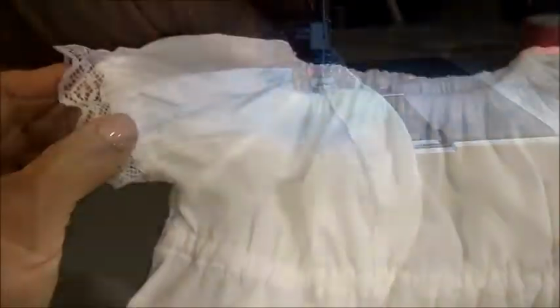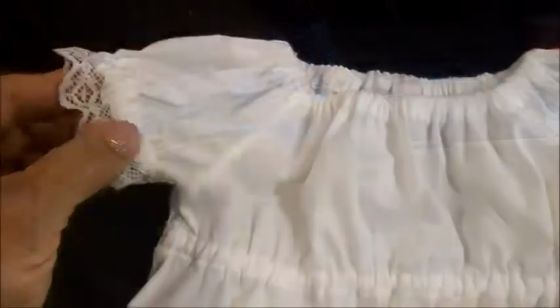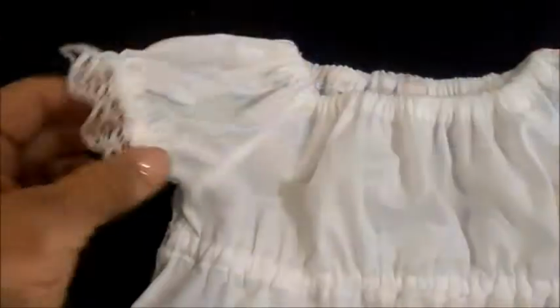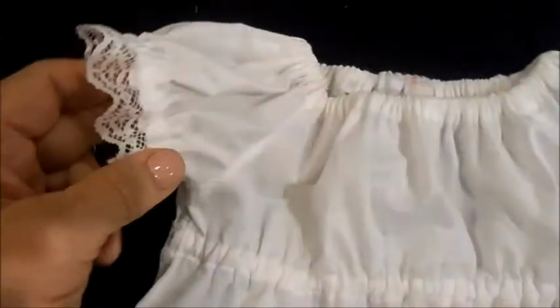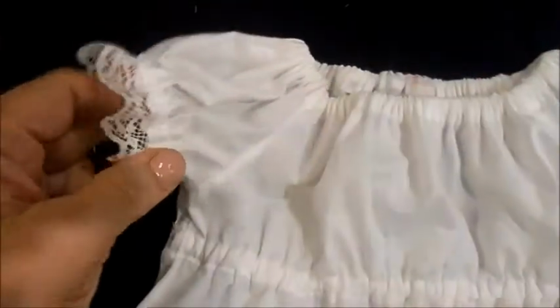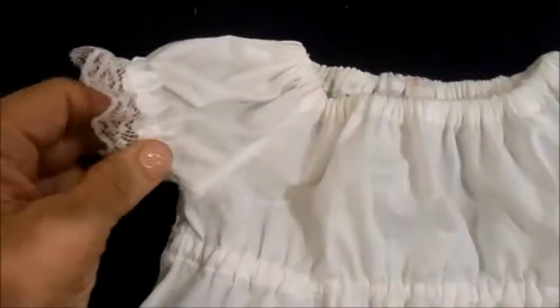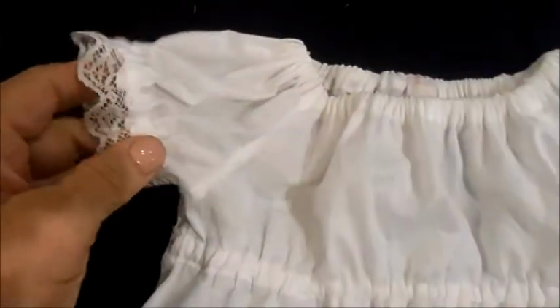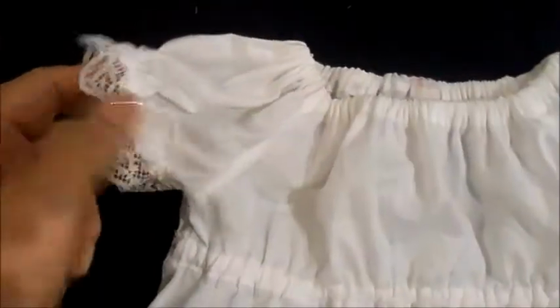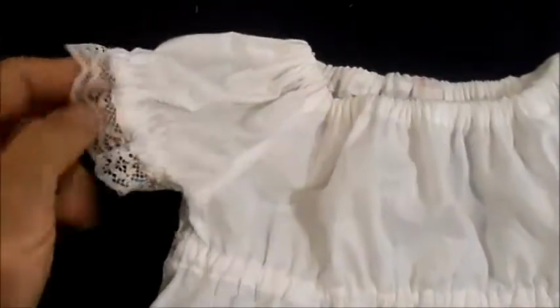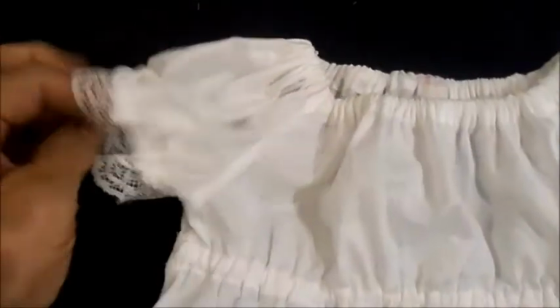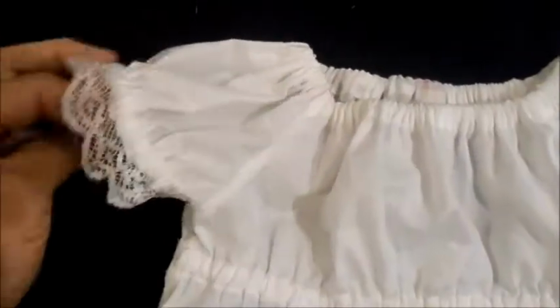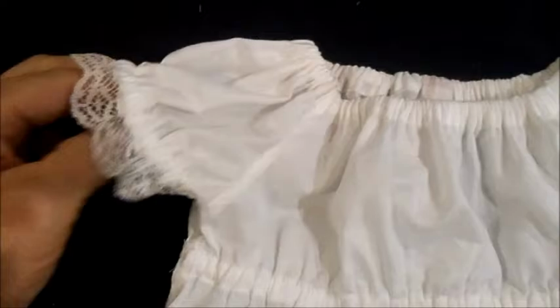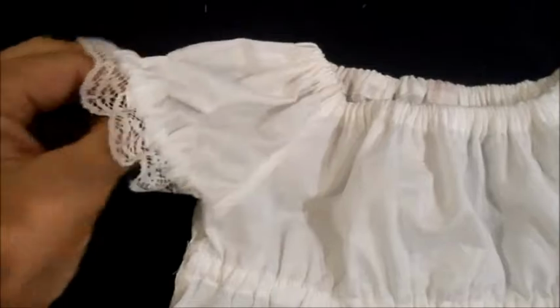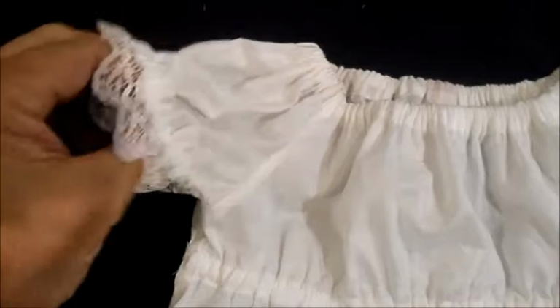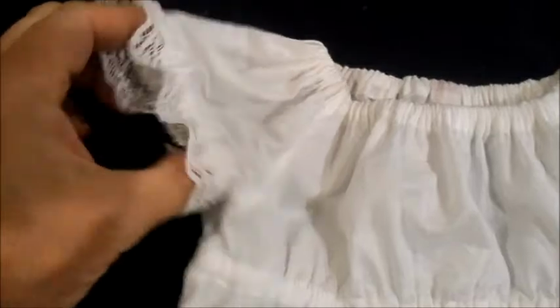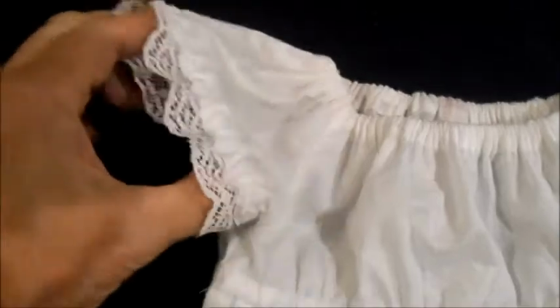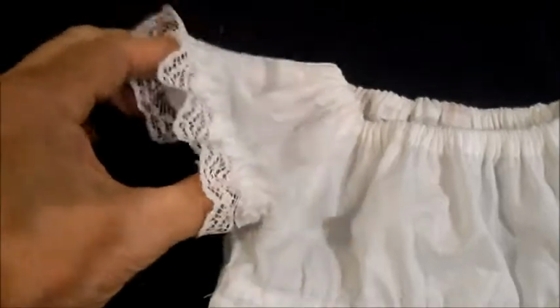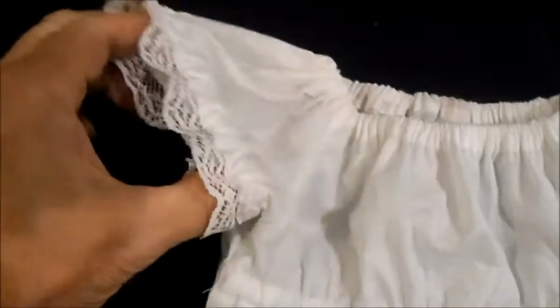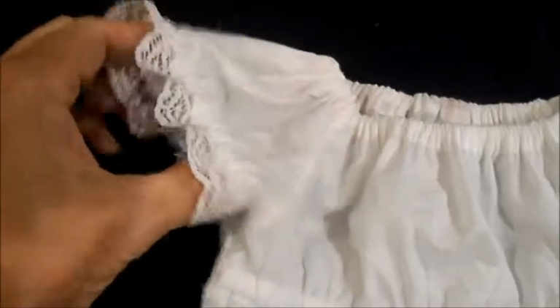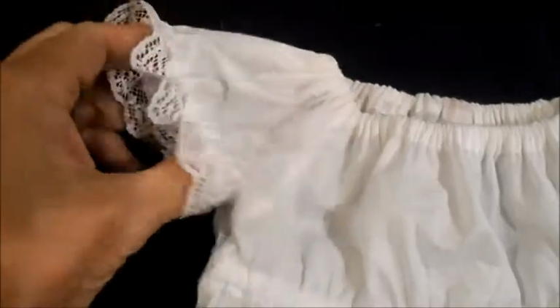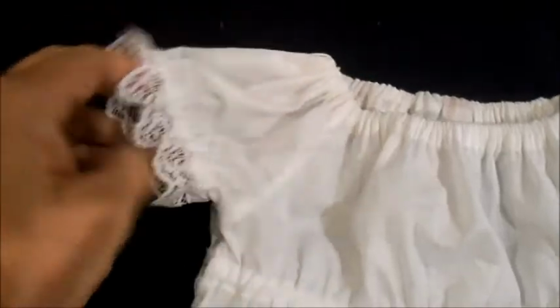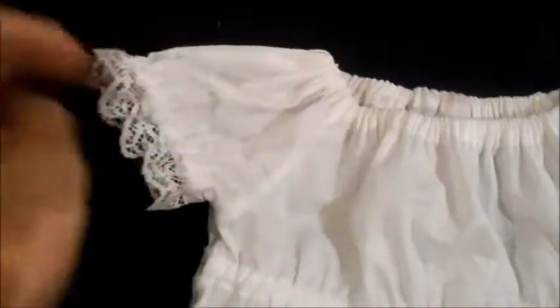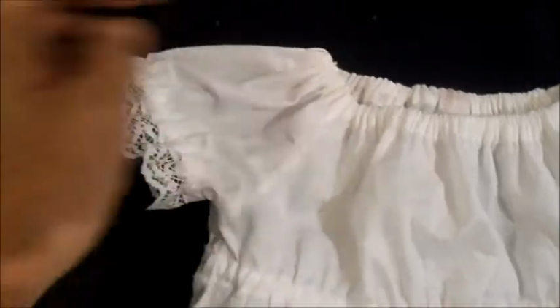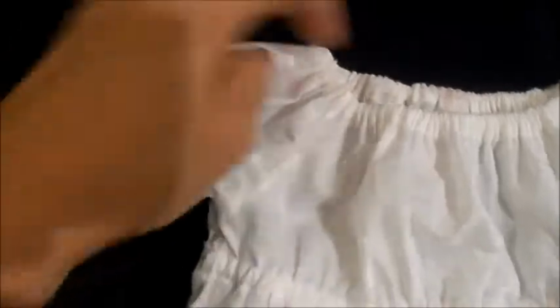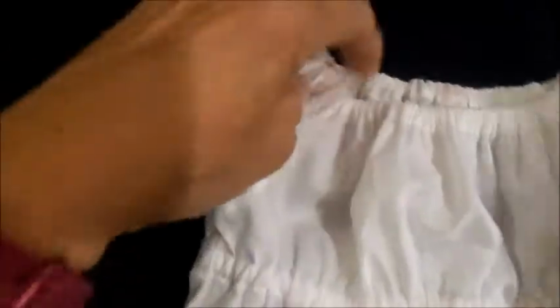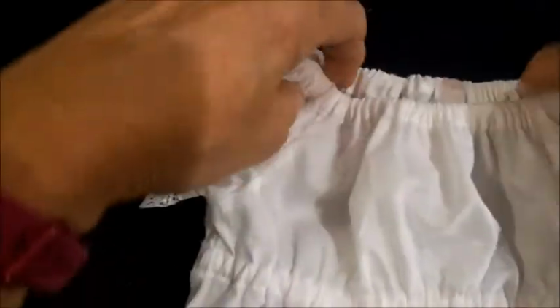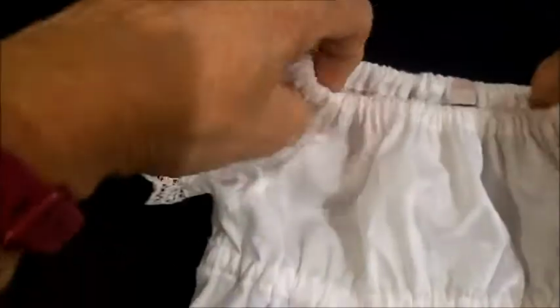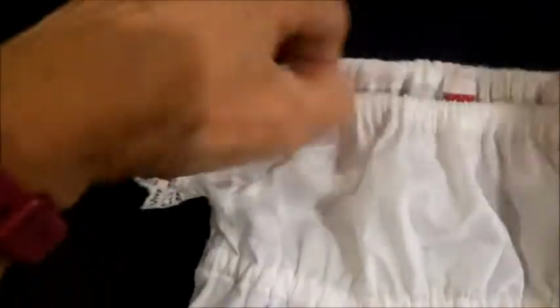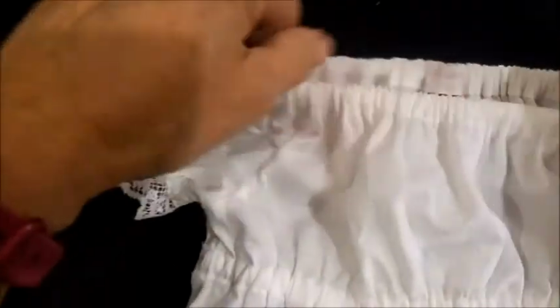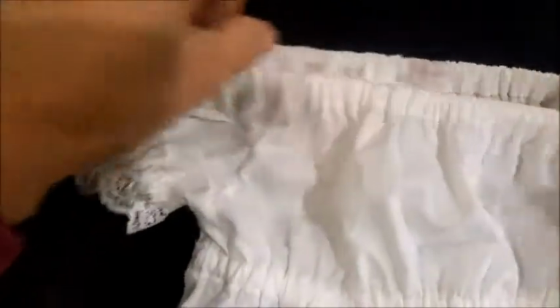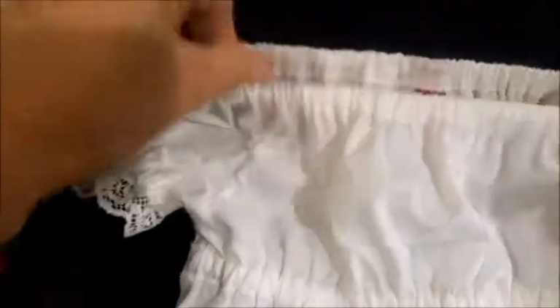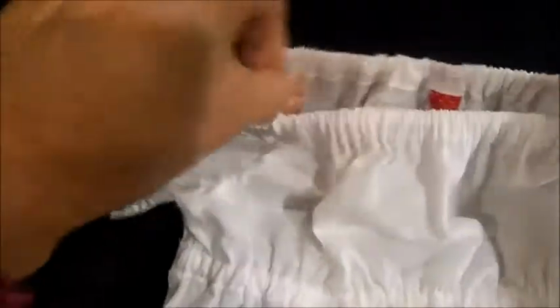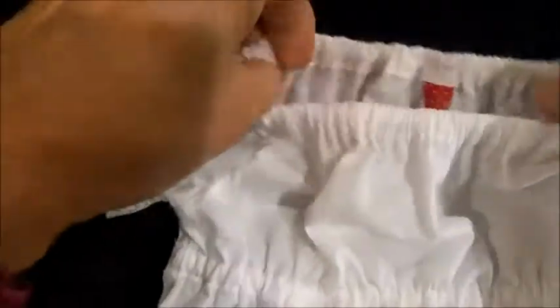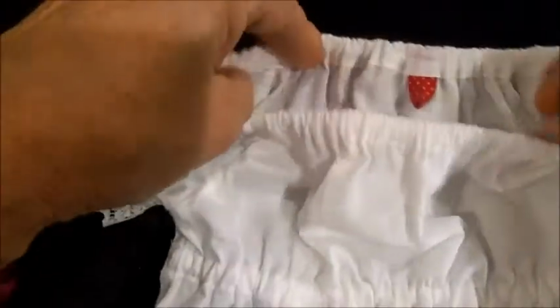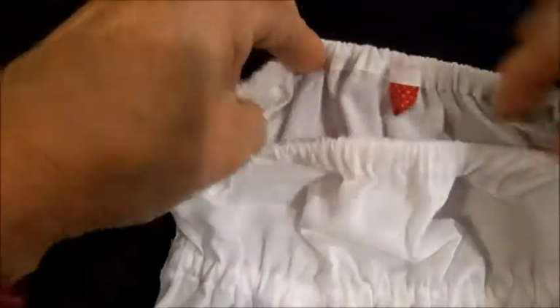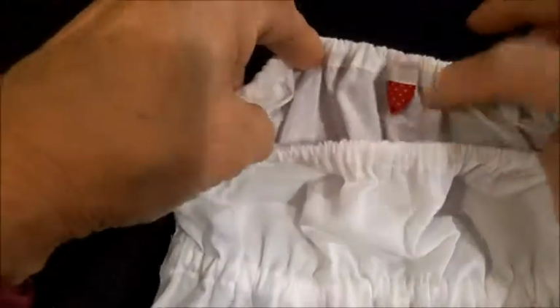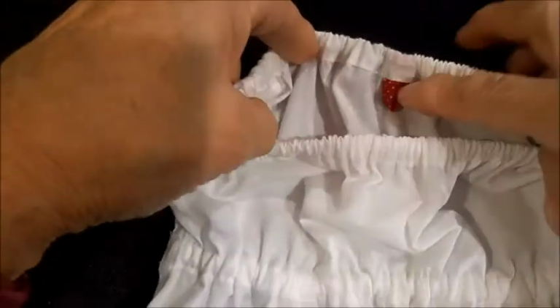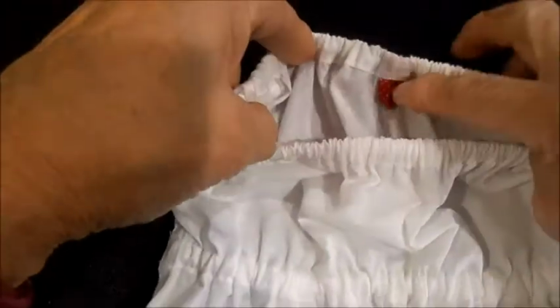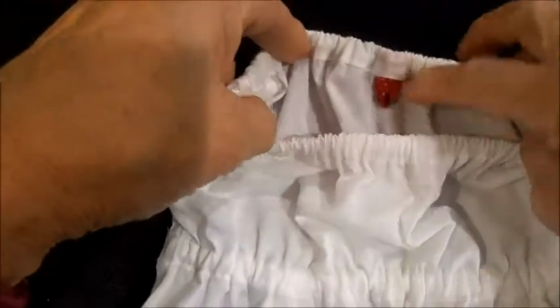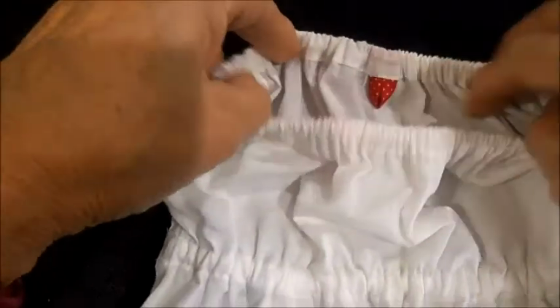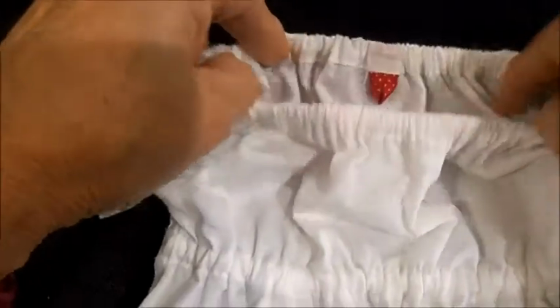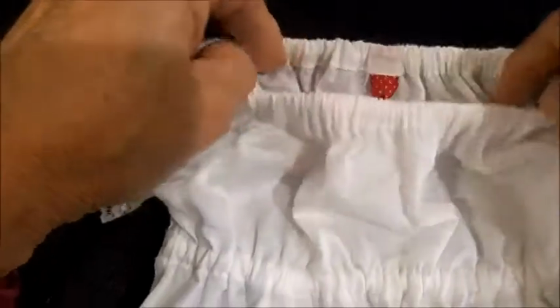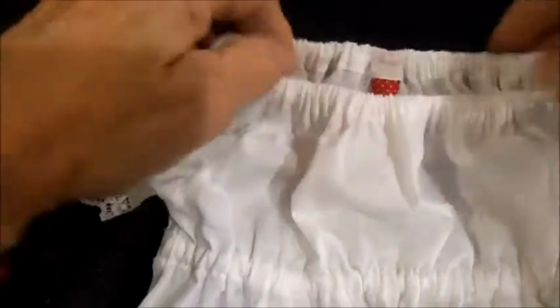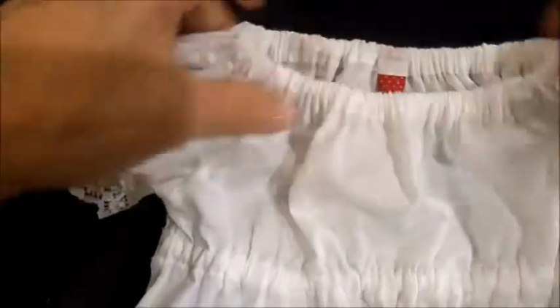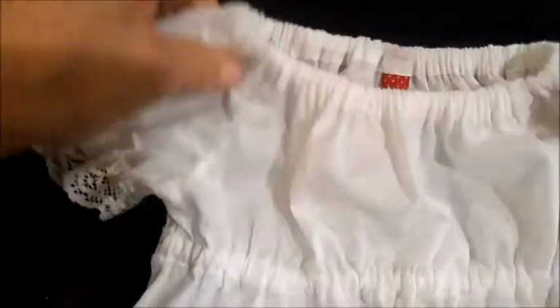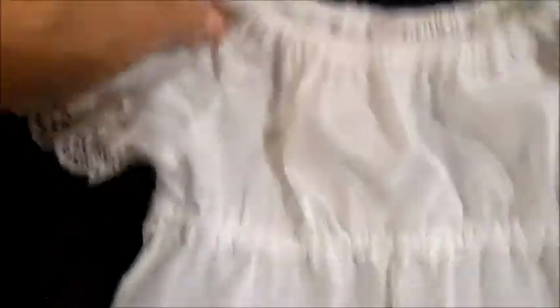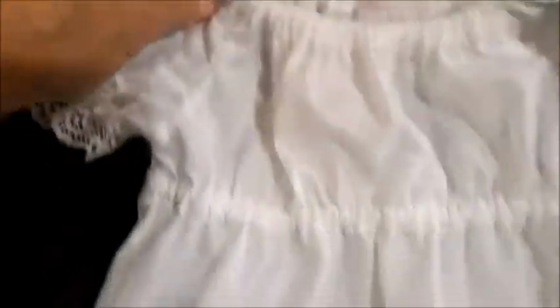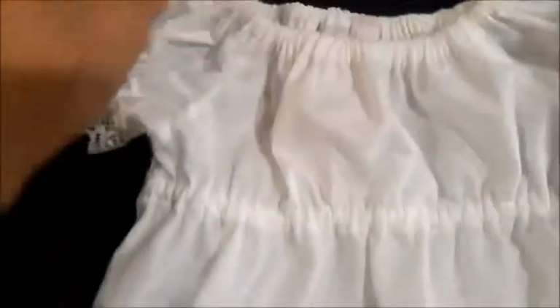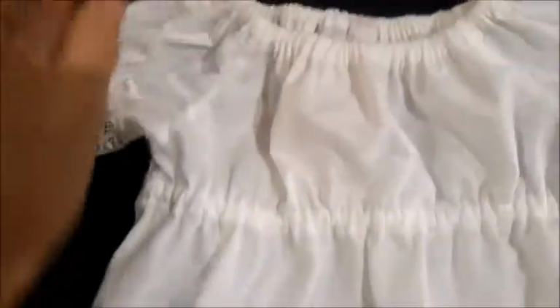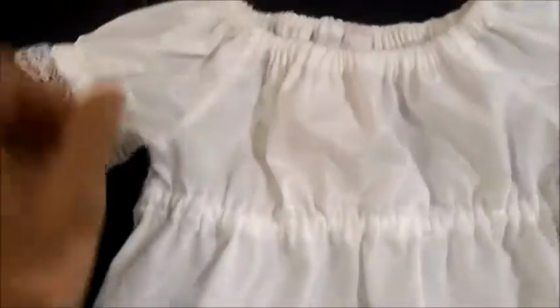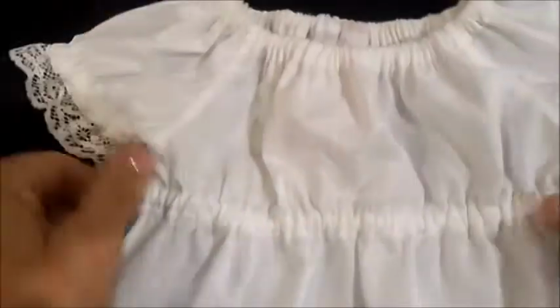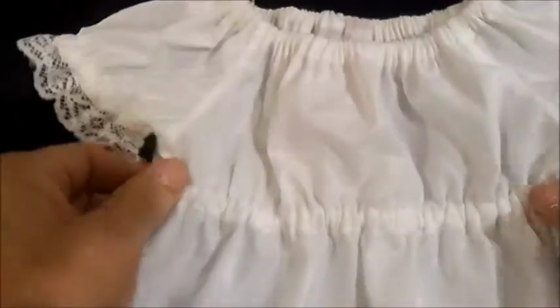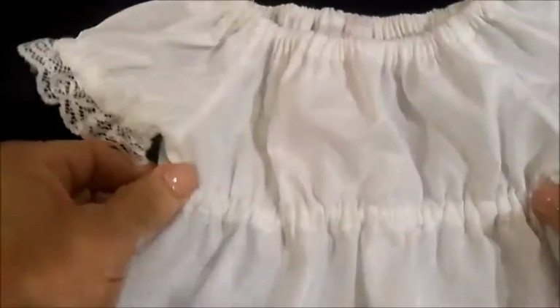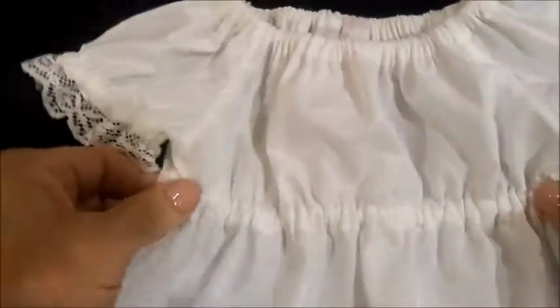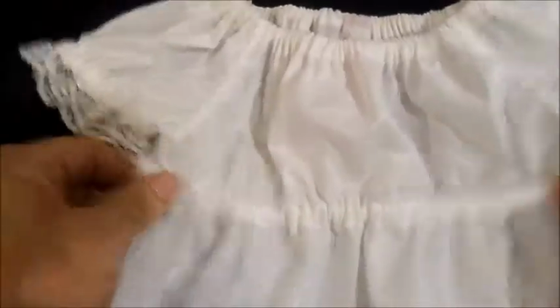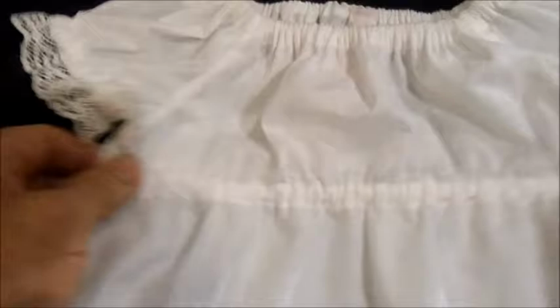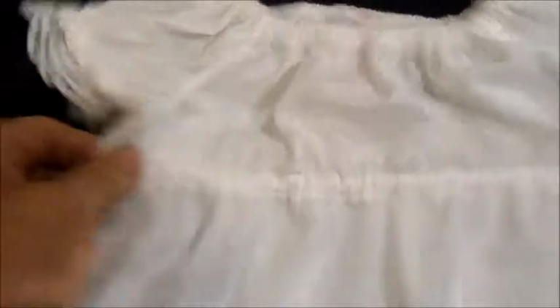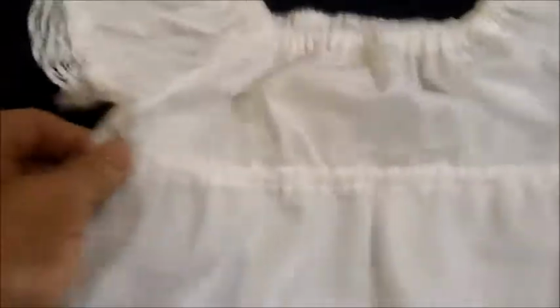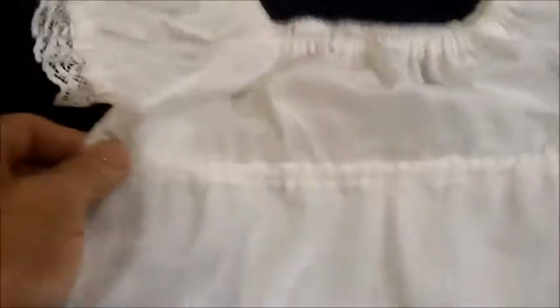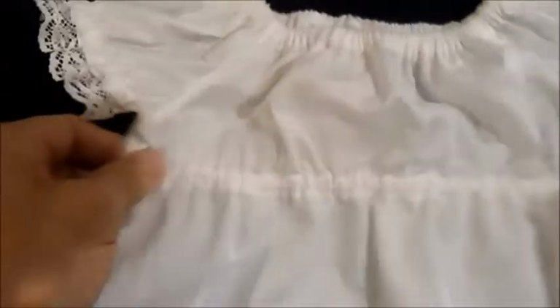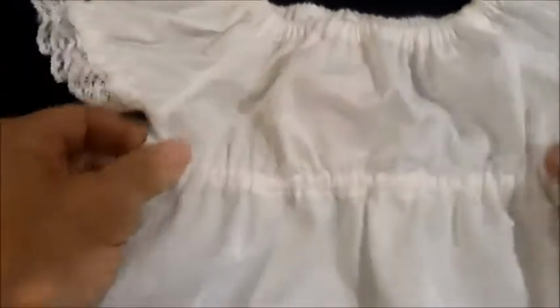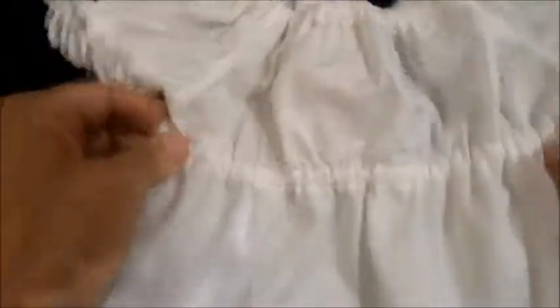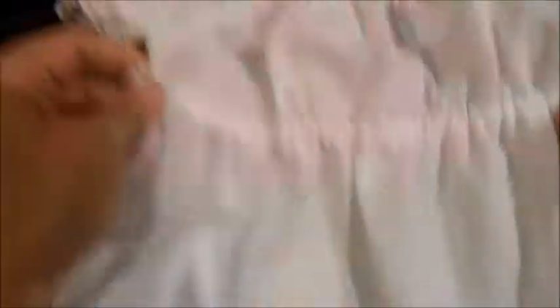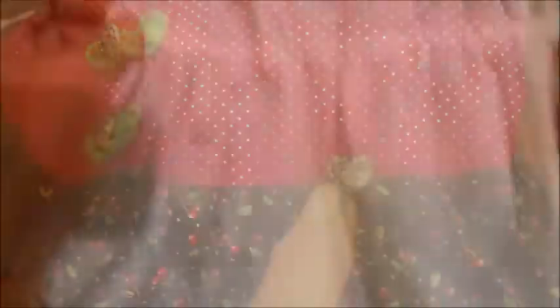My little blouse is done. I've got the sleeves, the neckline with a little marker there, and I've got the elastic around the waist.